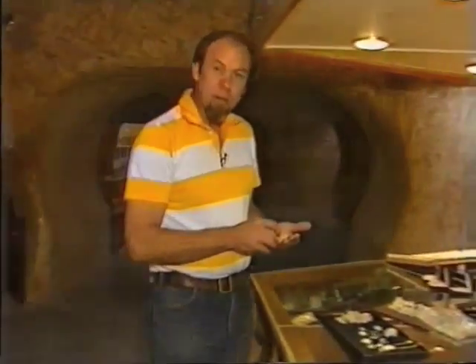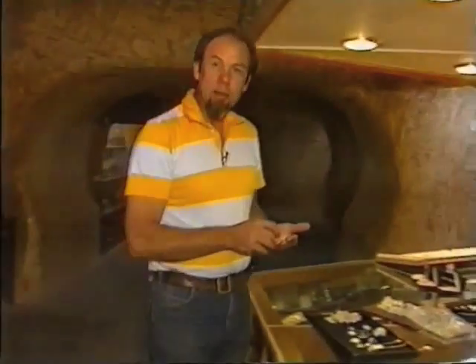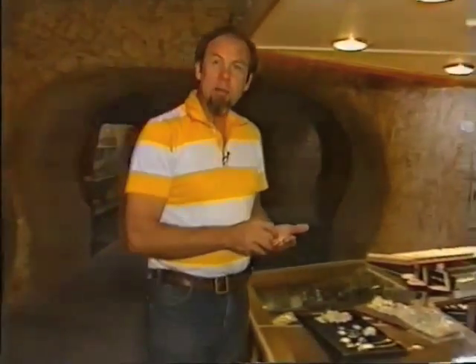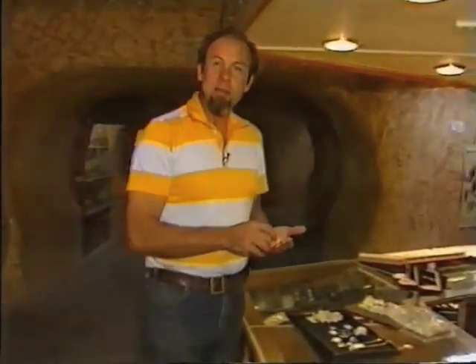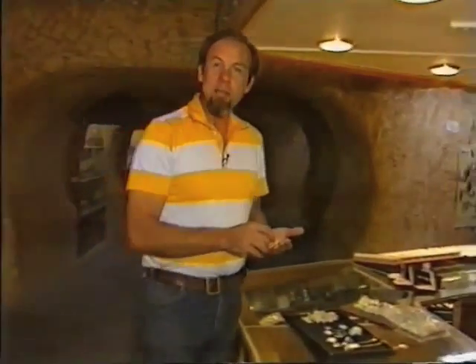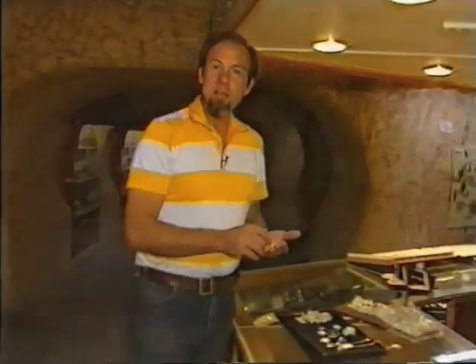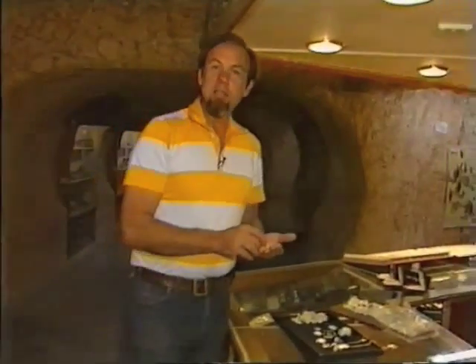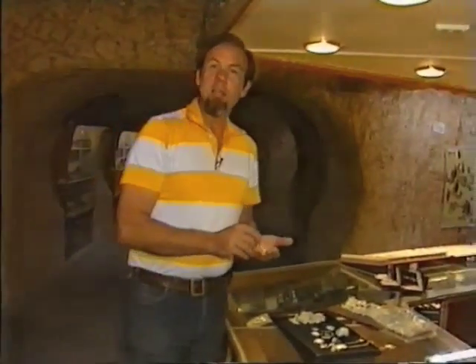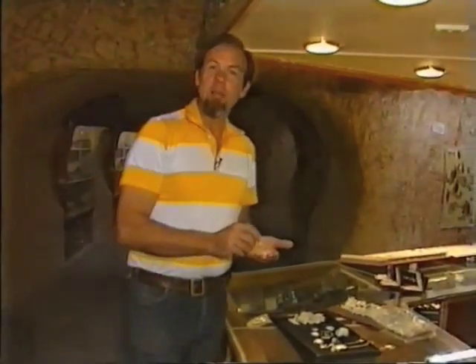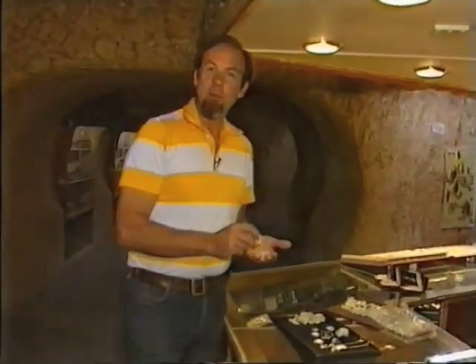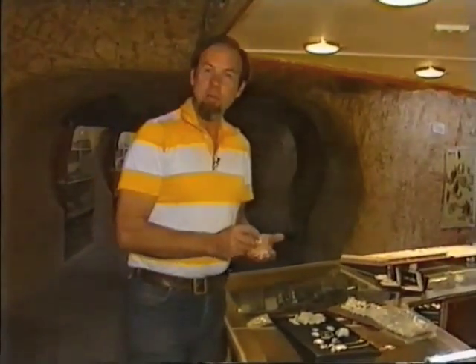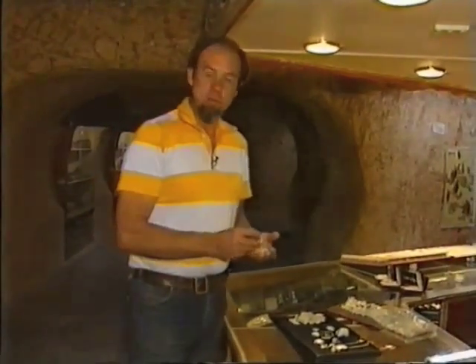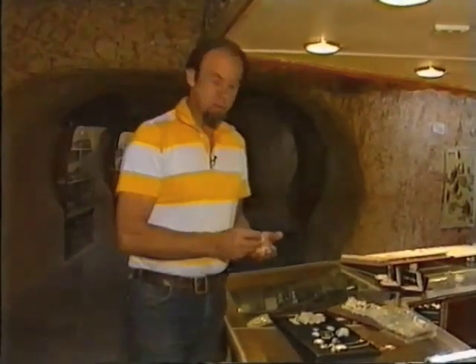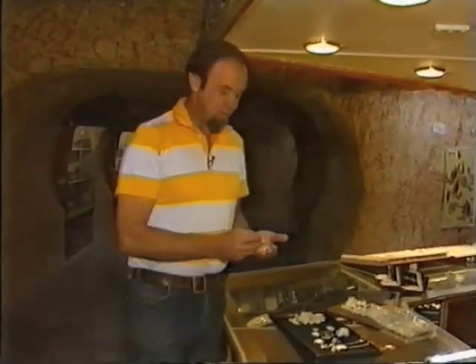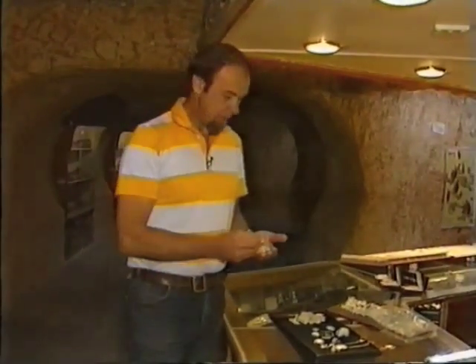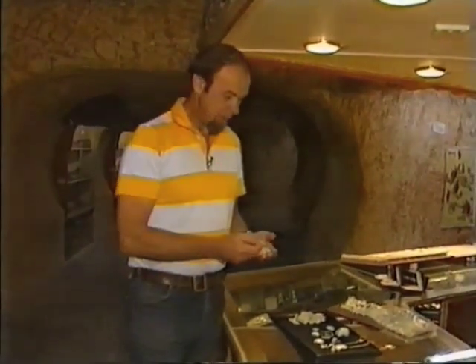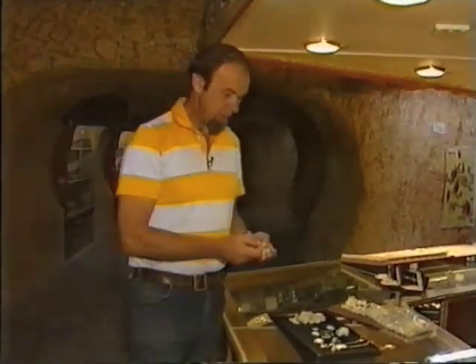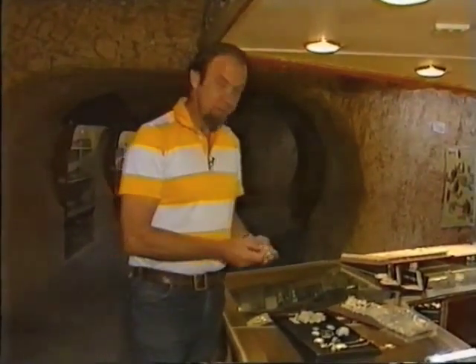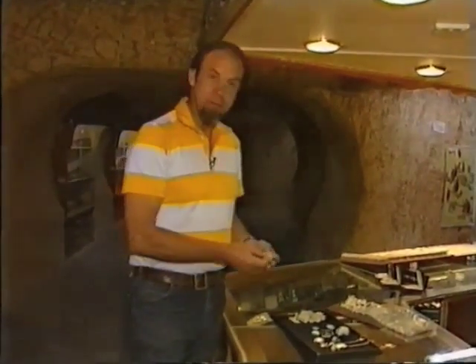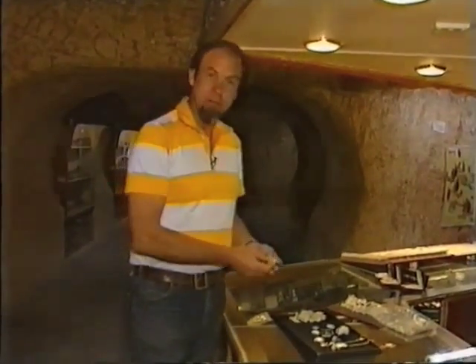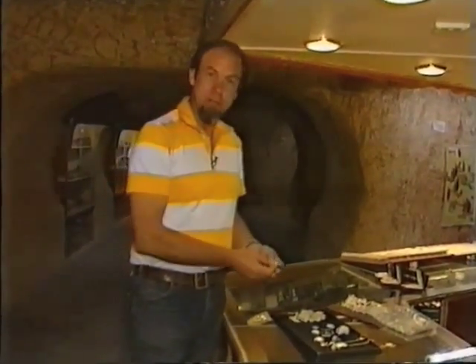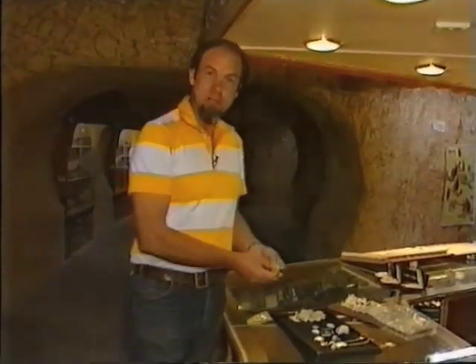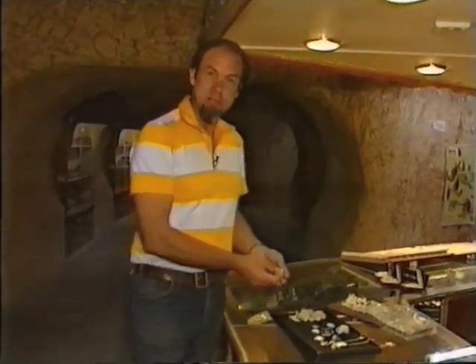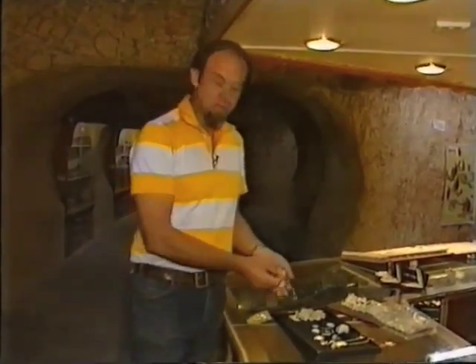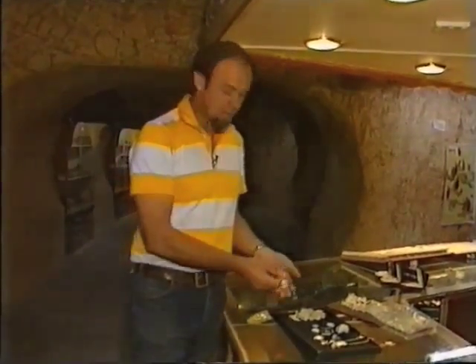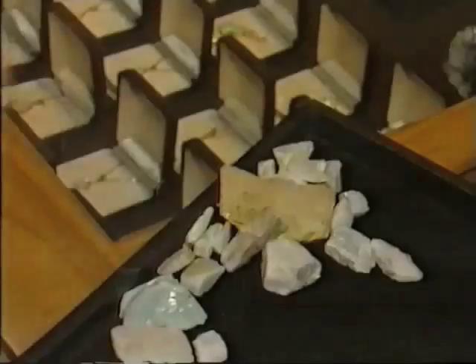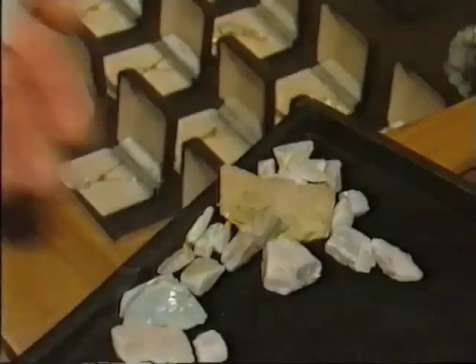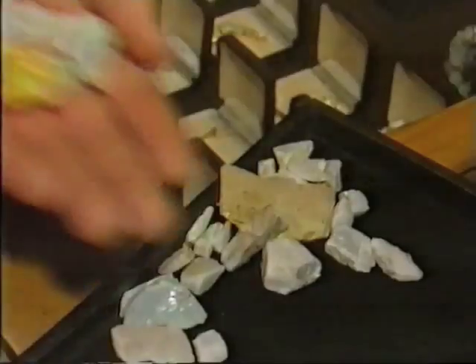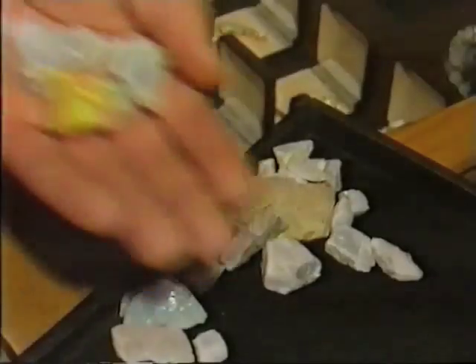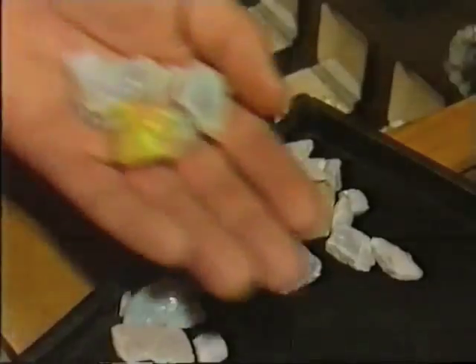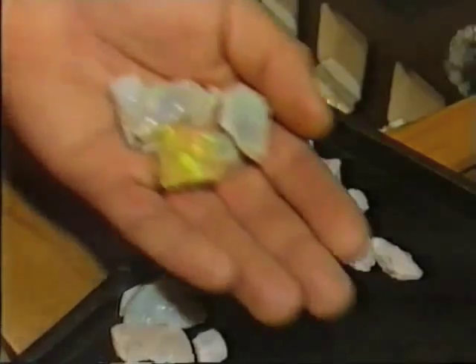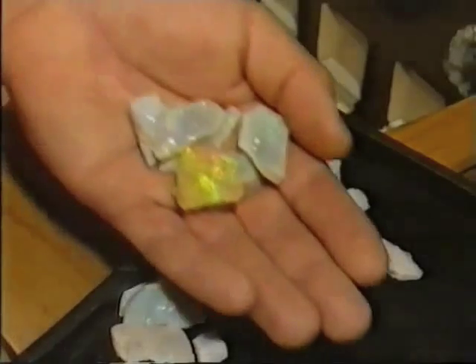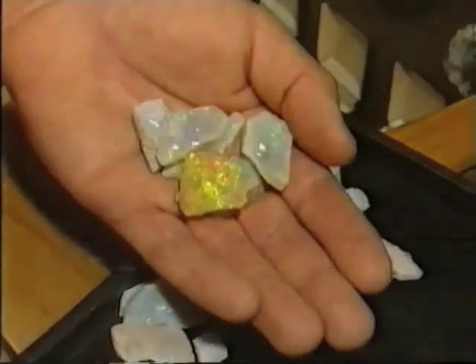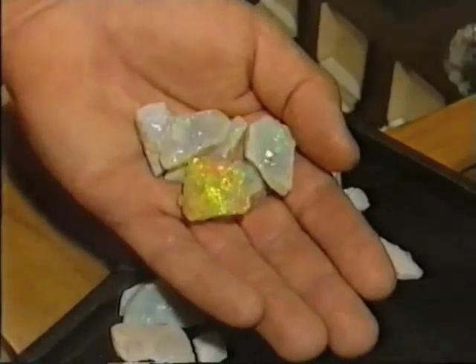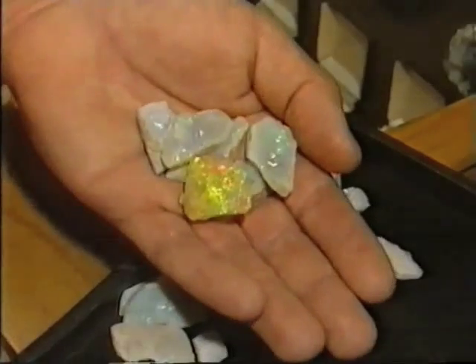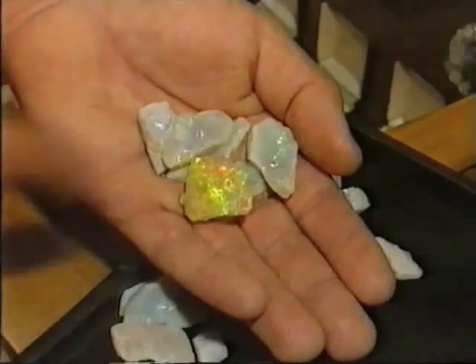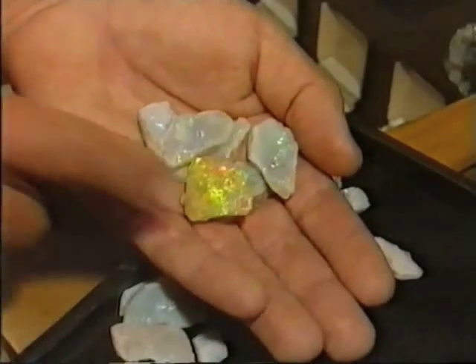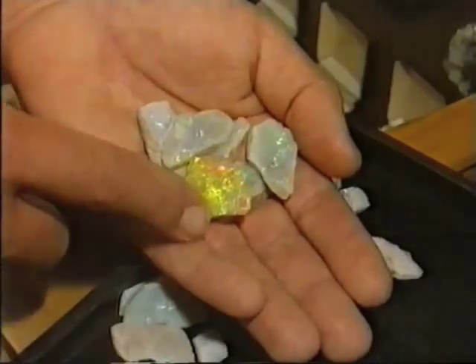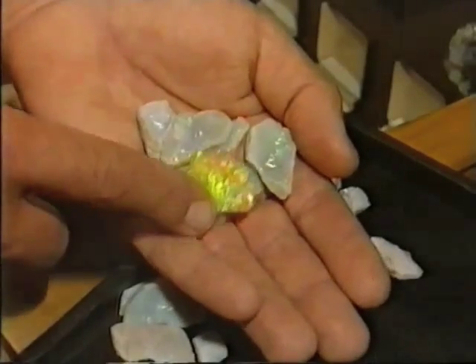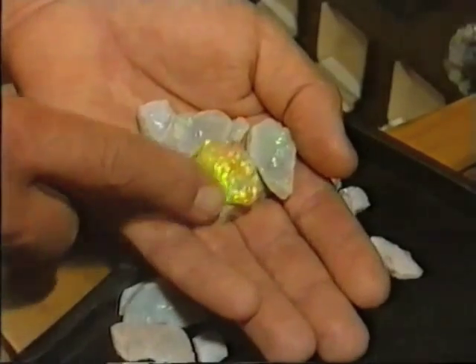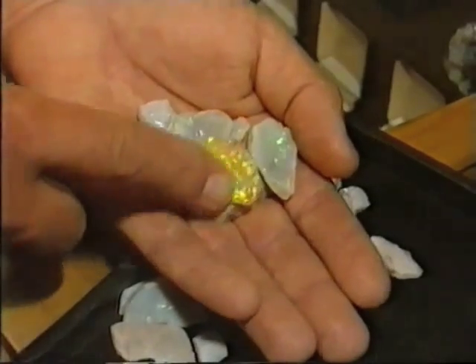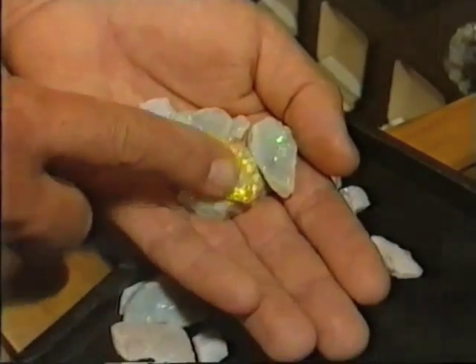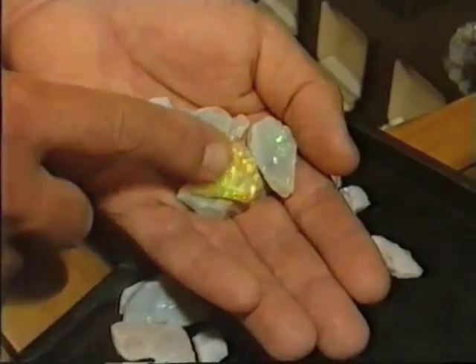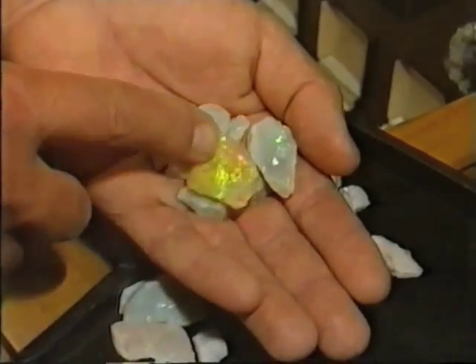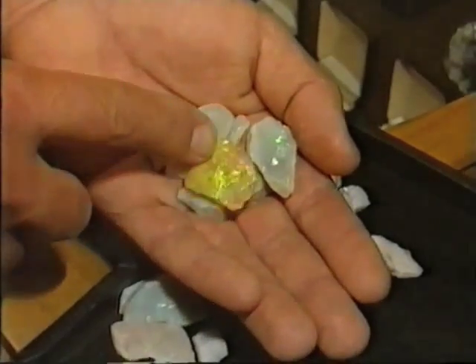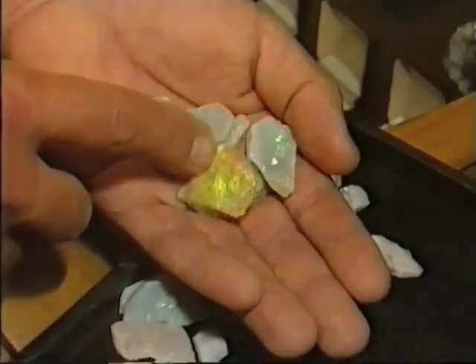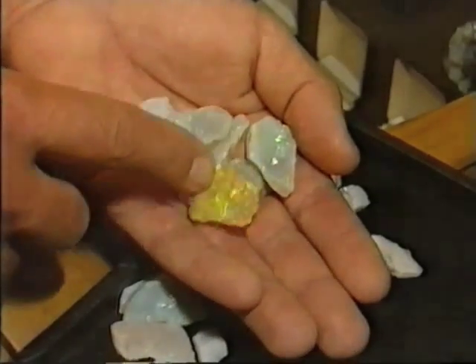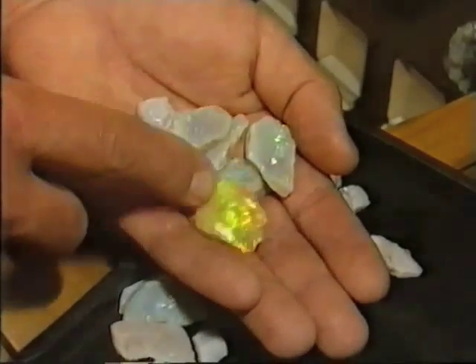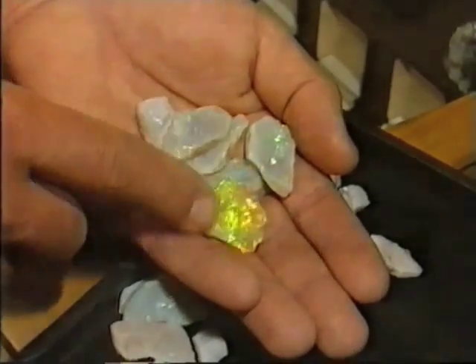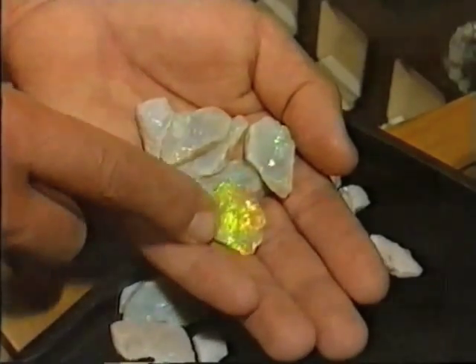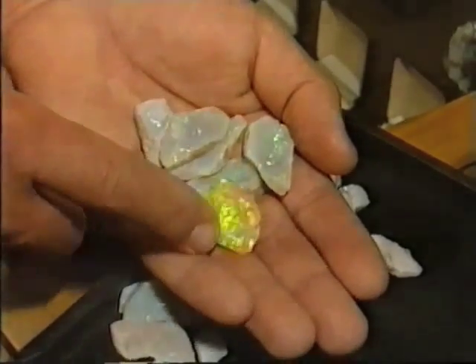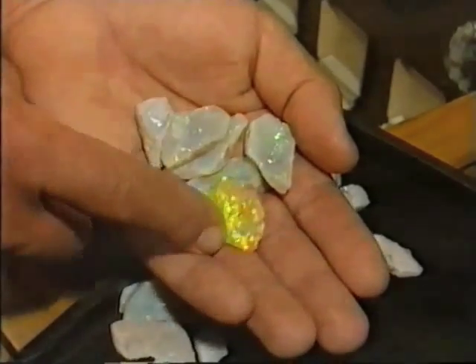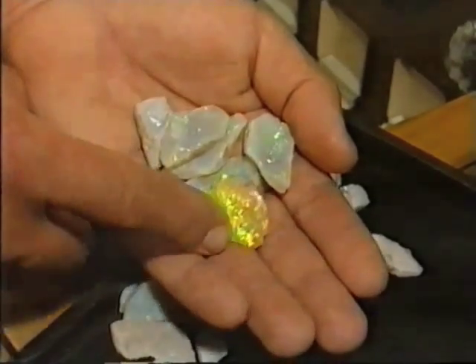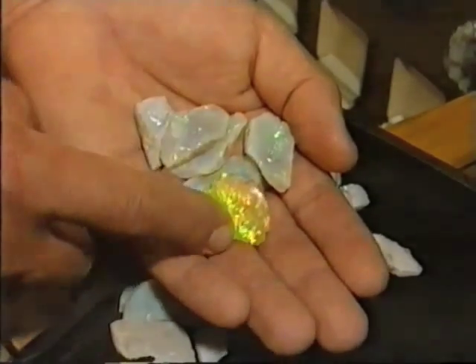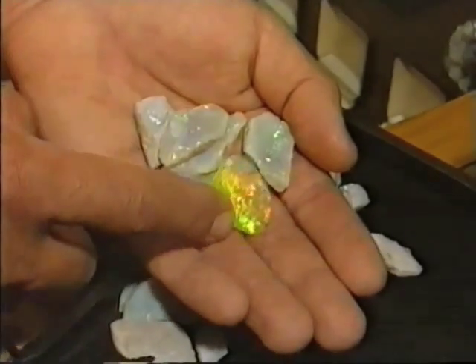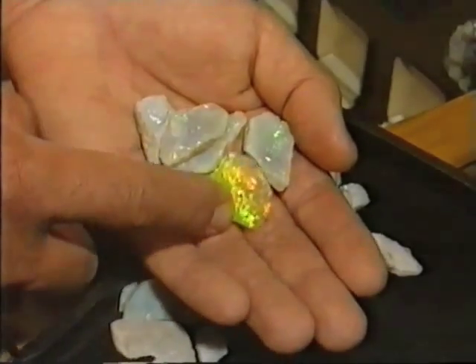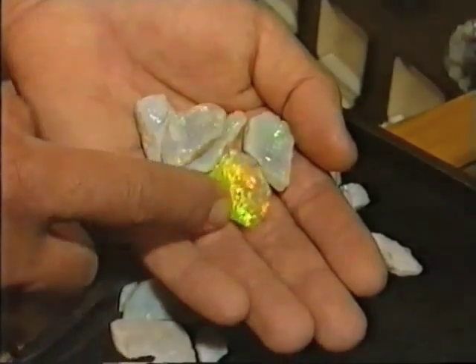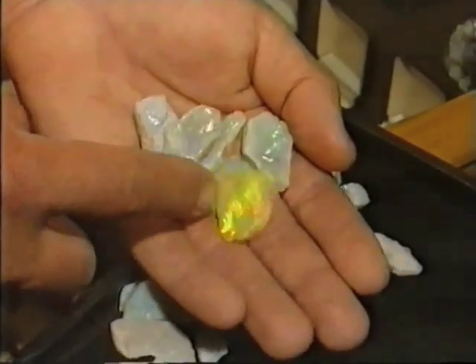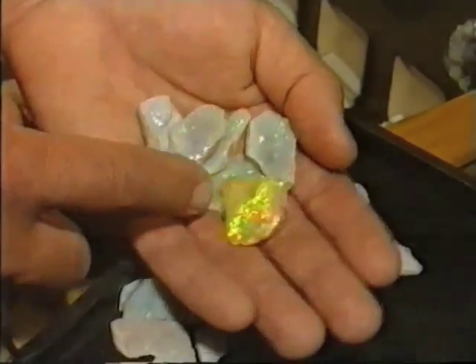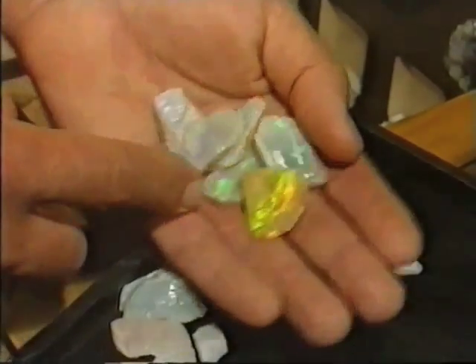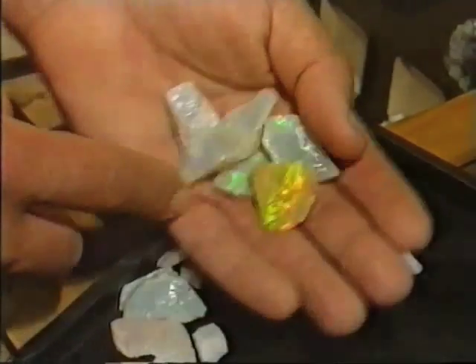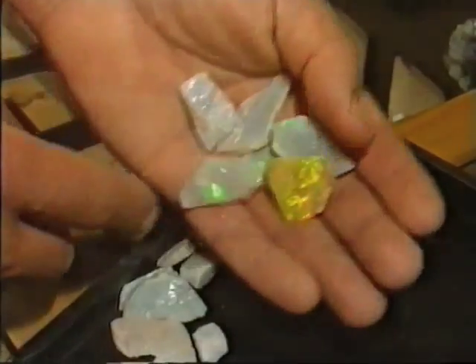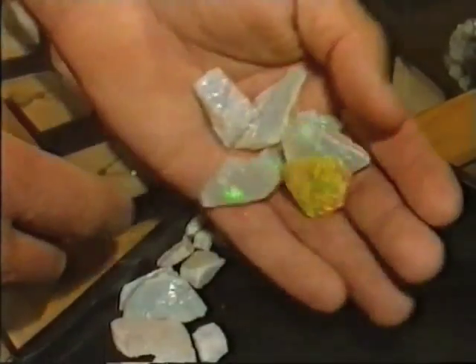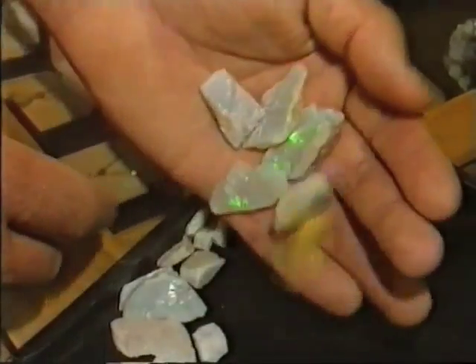And these are what it's all about — this is the stuff they're after: precious opal, beautiful, full of life and fire.